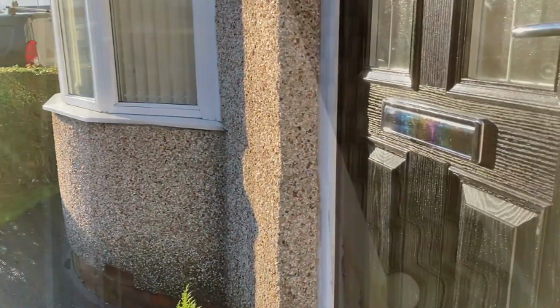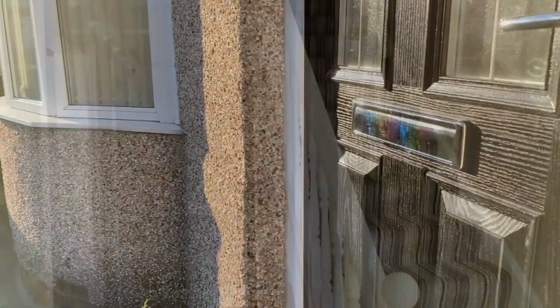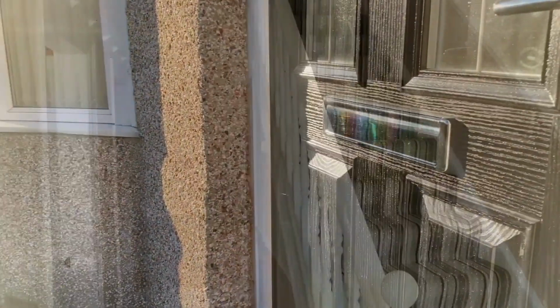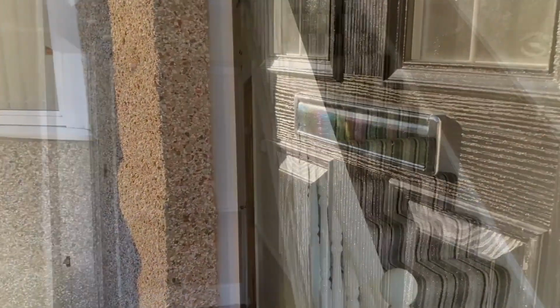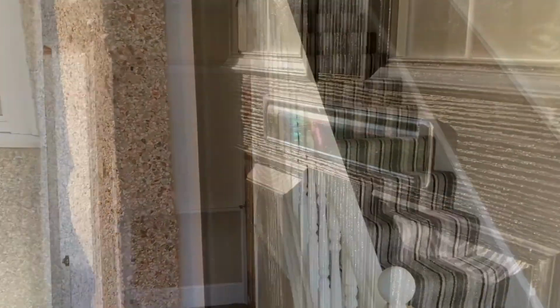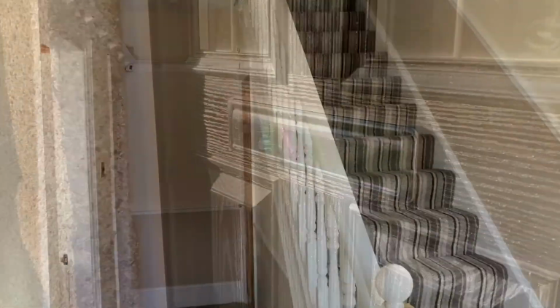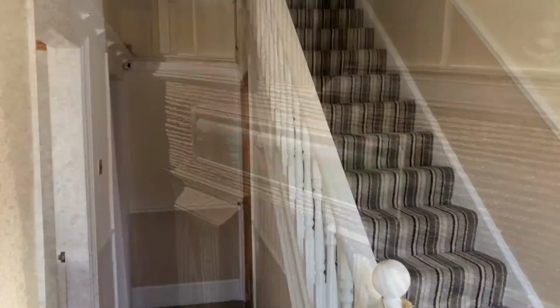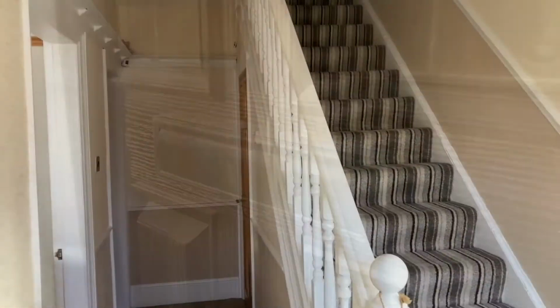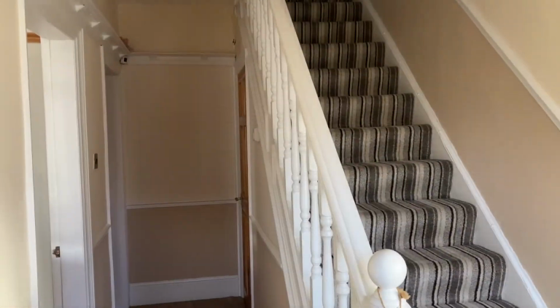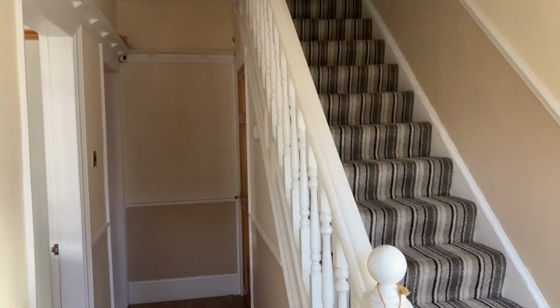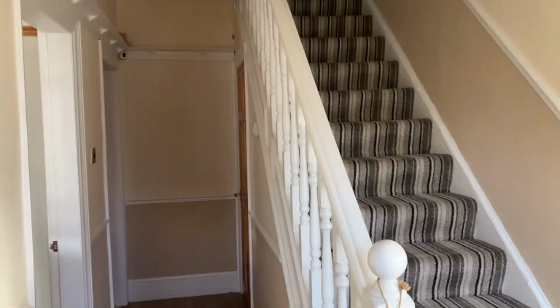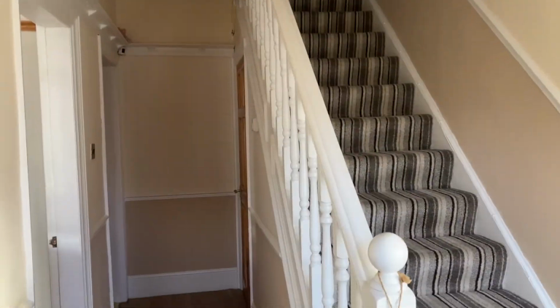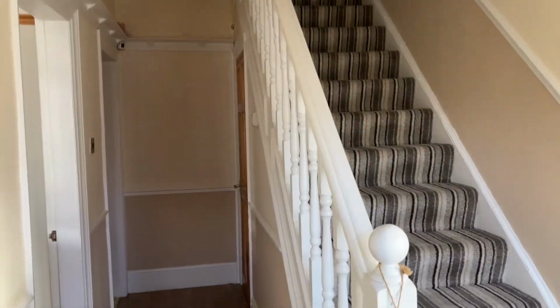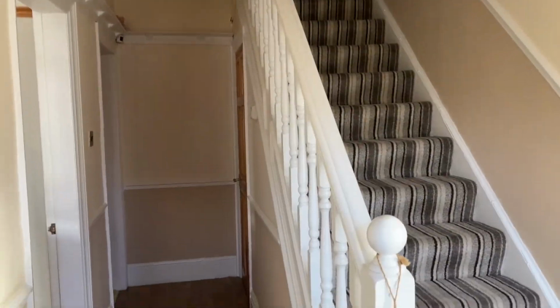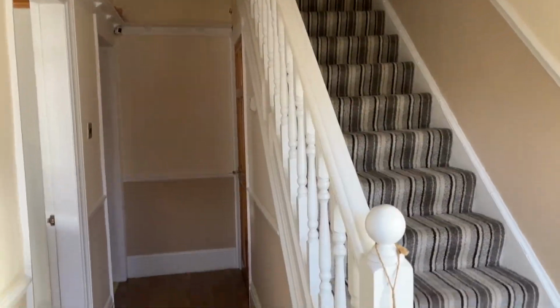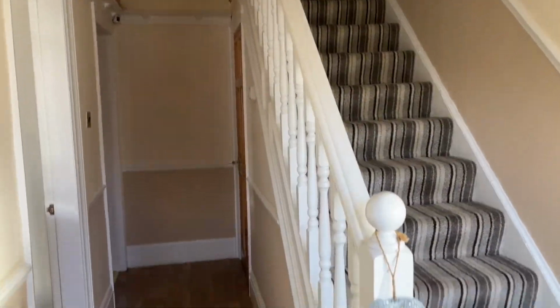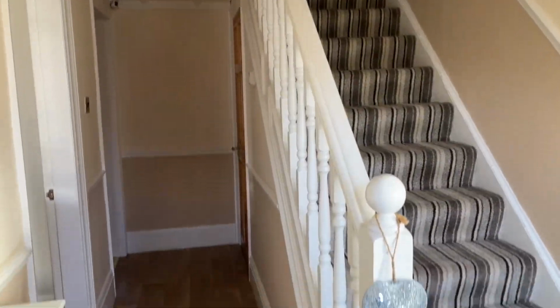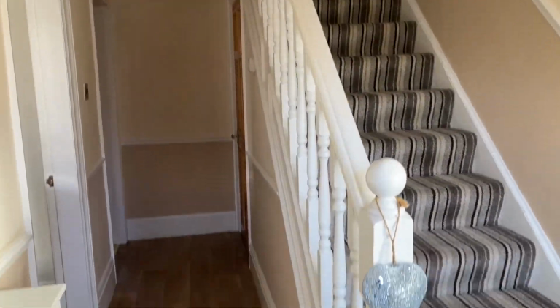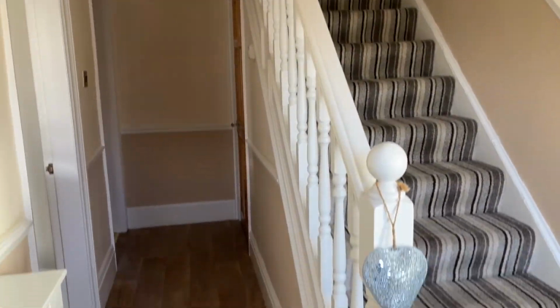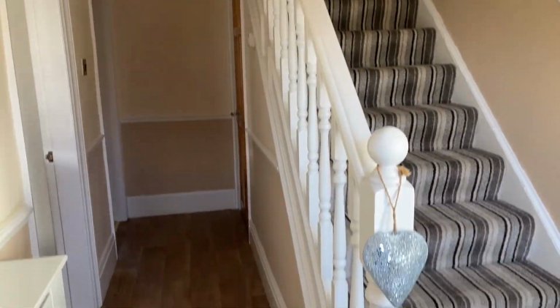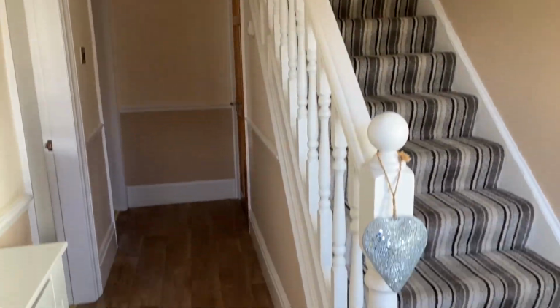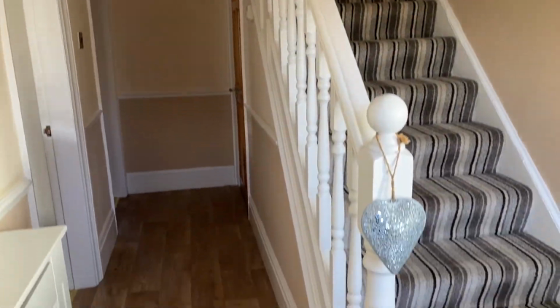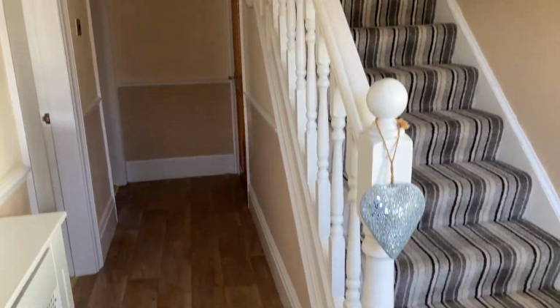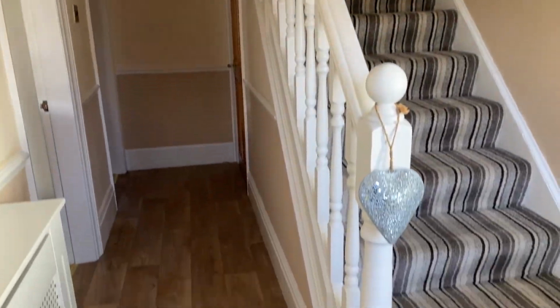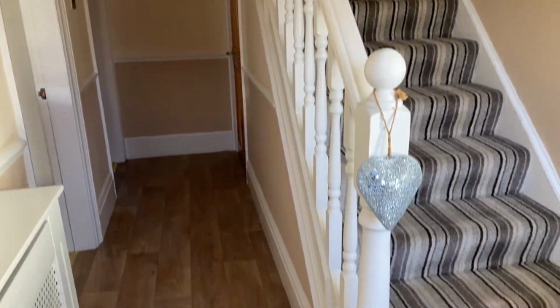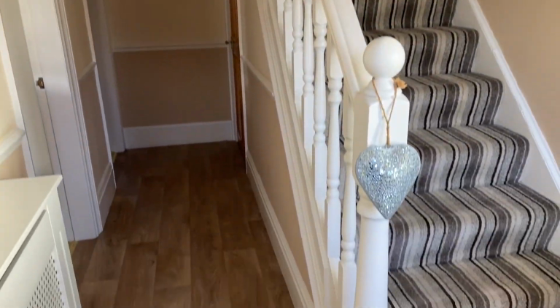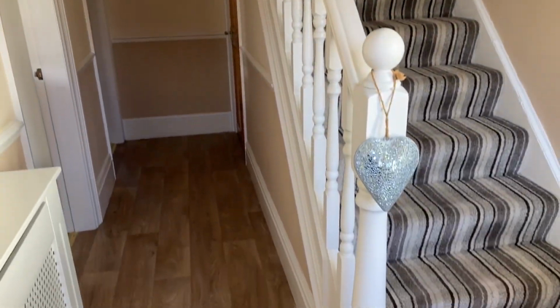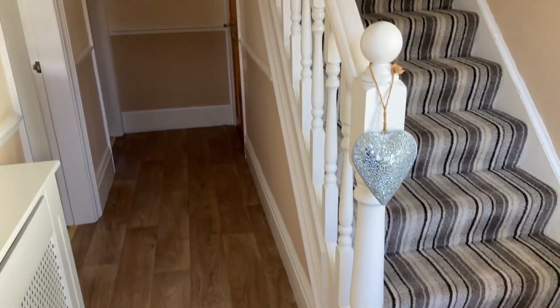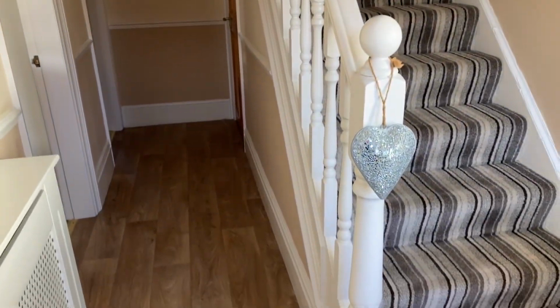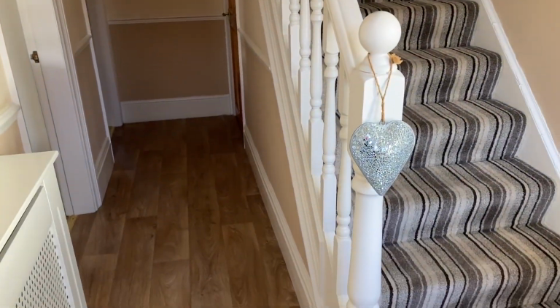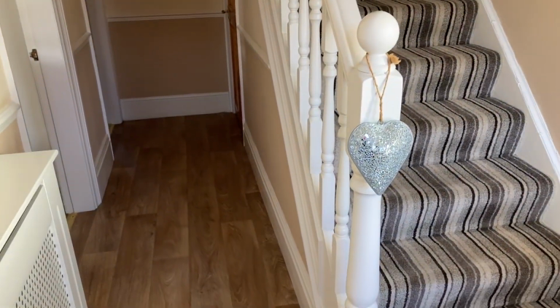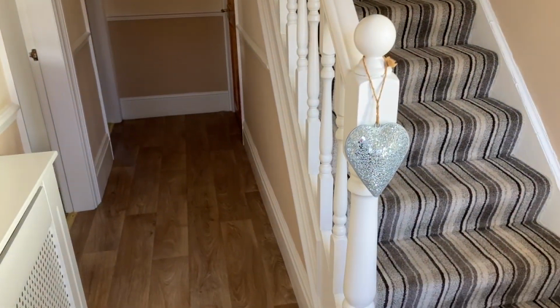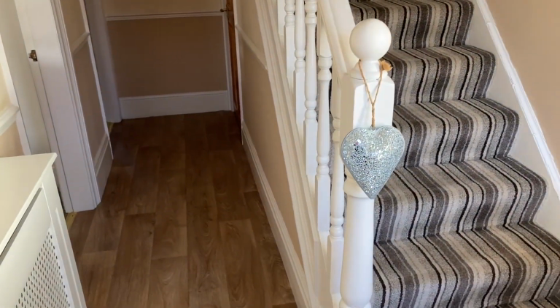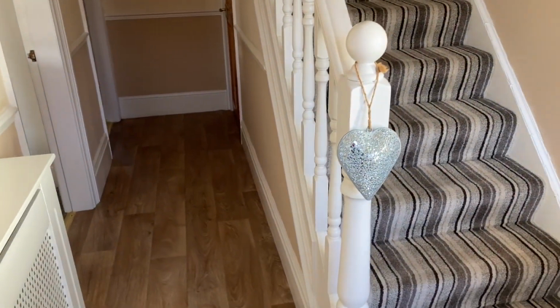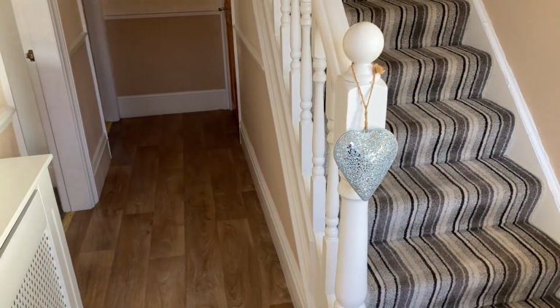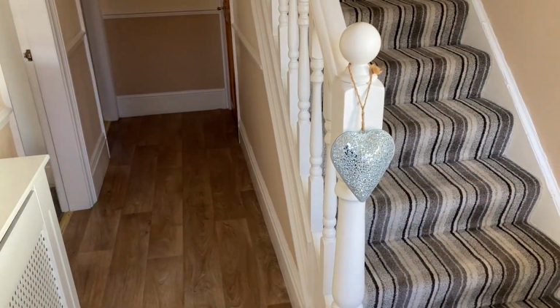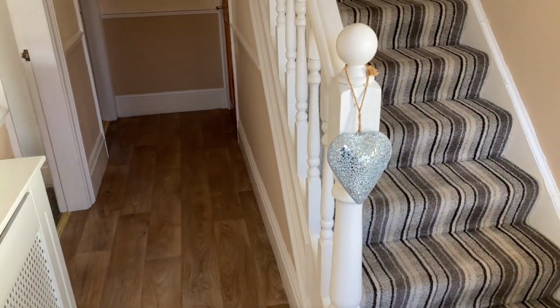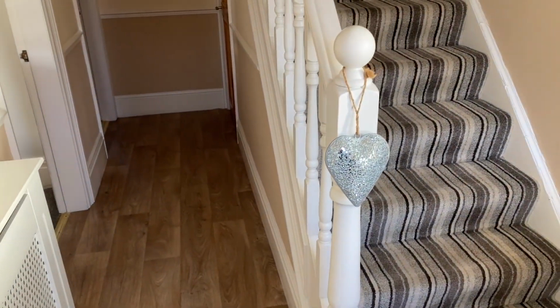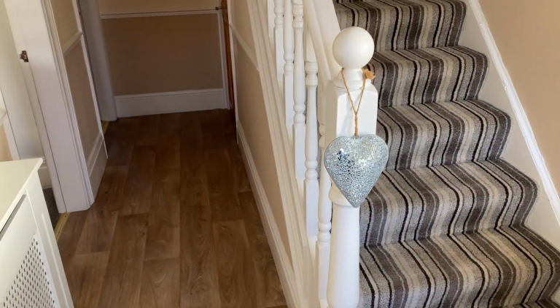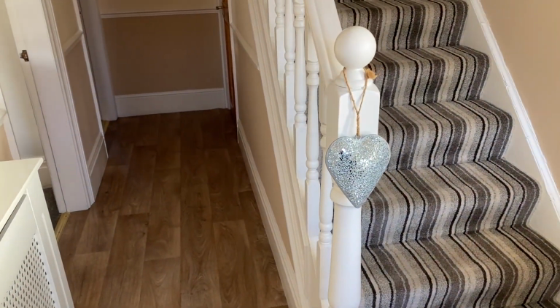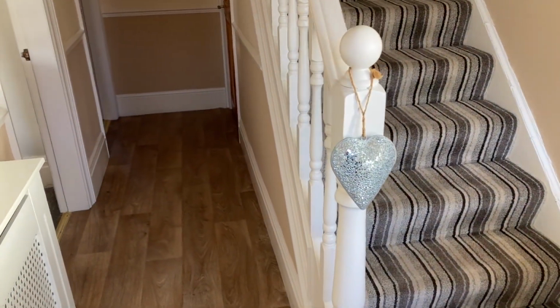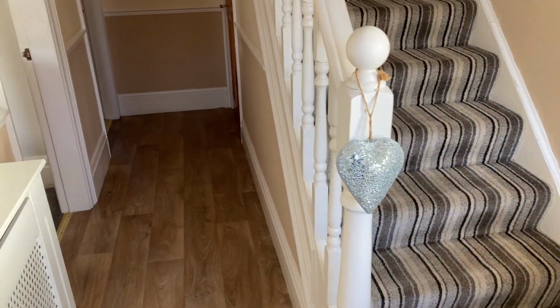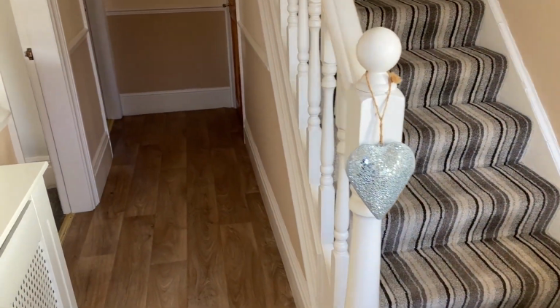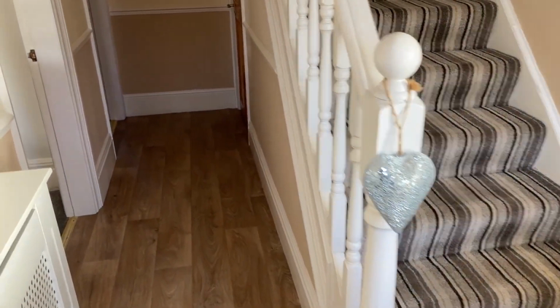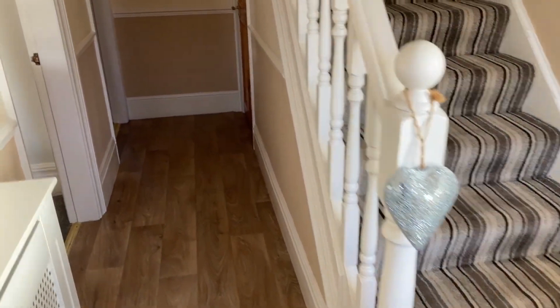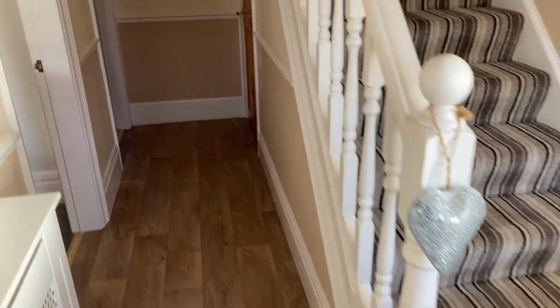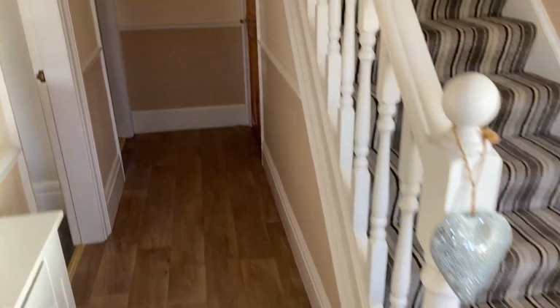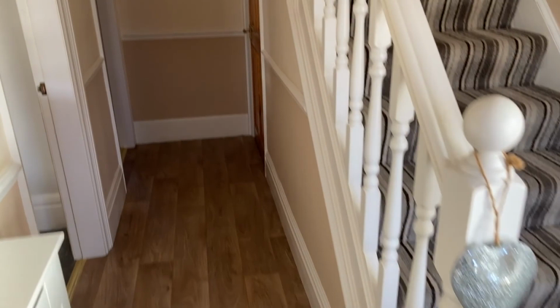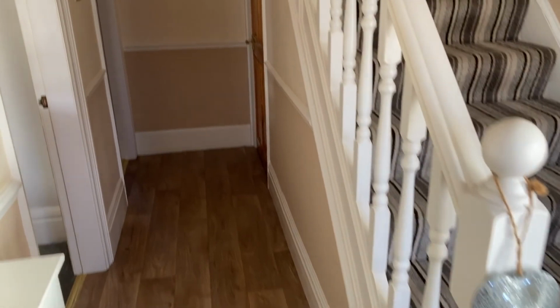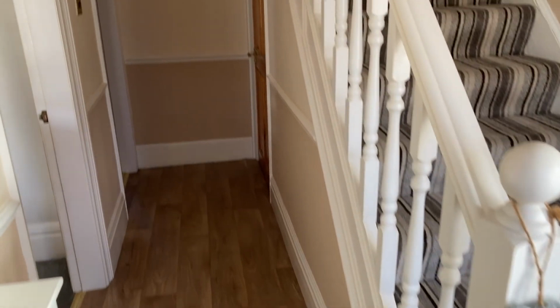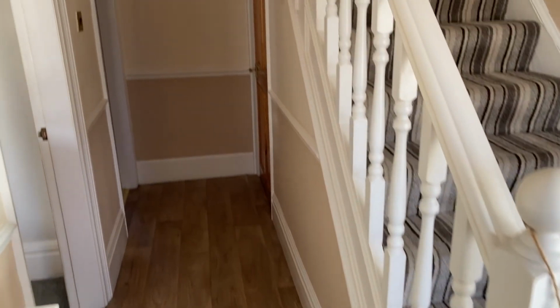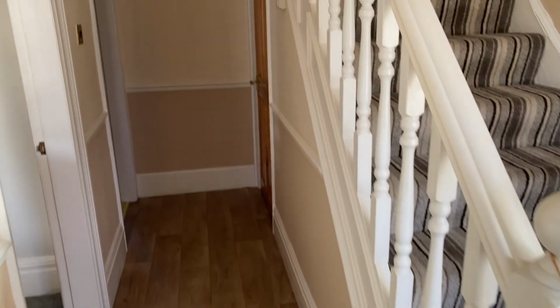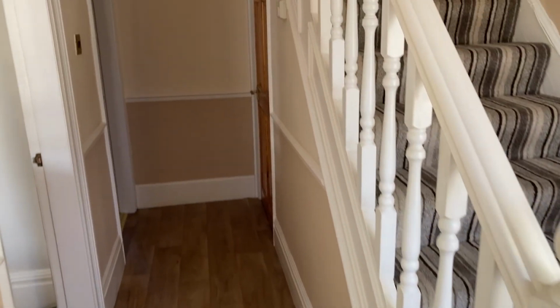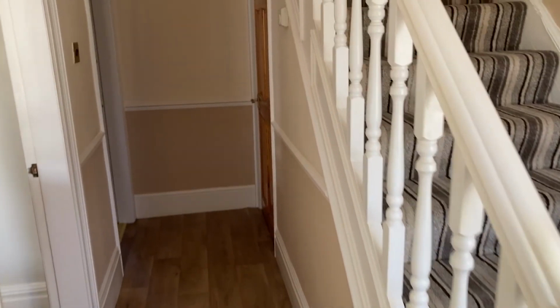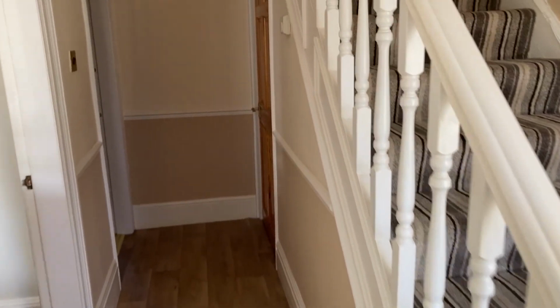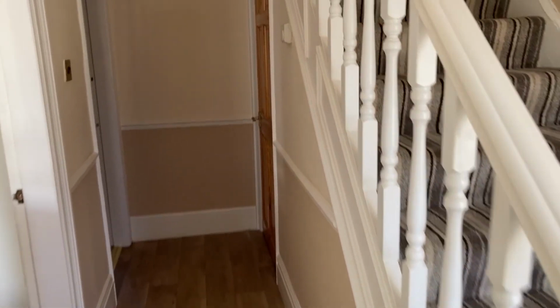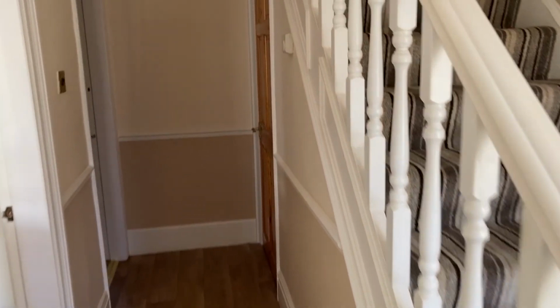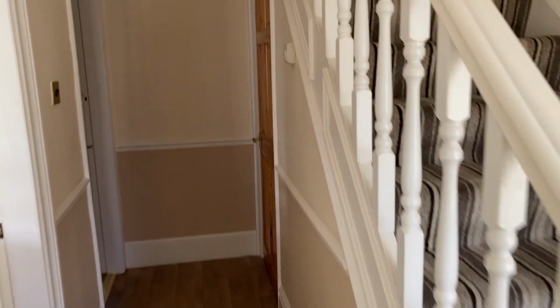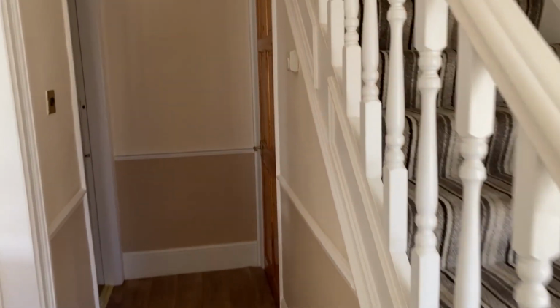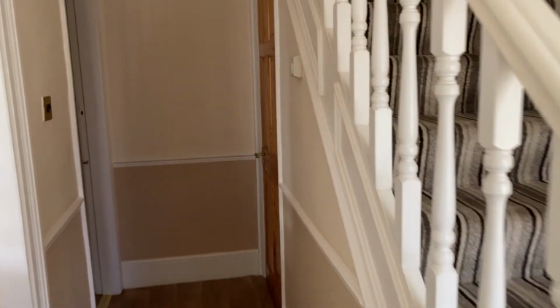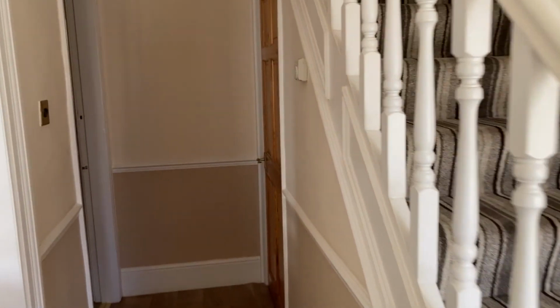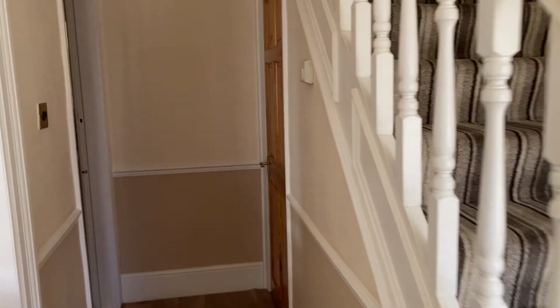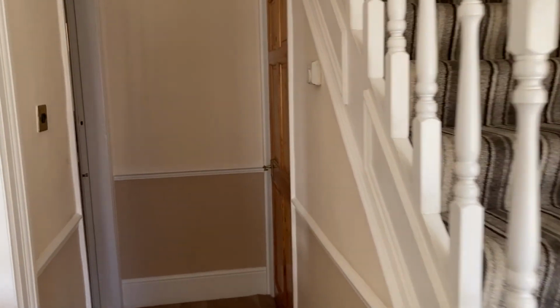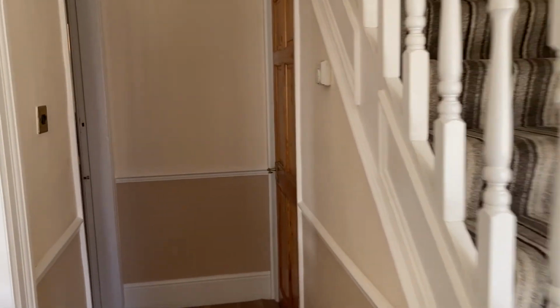Just entering the home, we've got this spacious hallway with porcelain tile on the floor and an under-stairs cupboard.